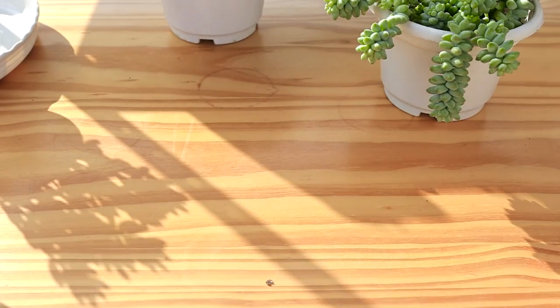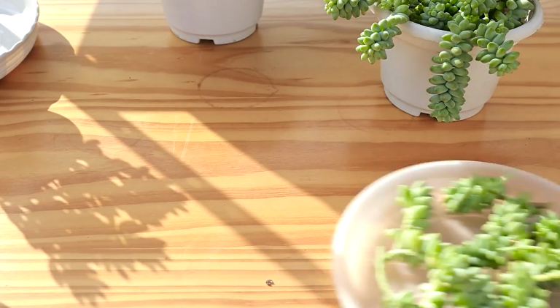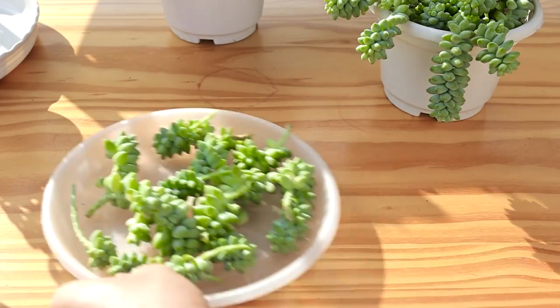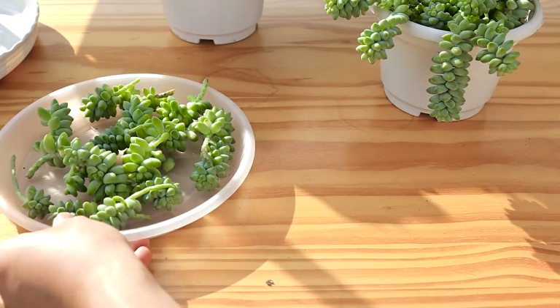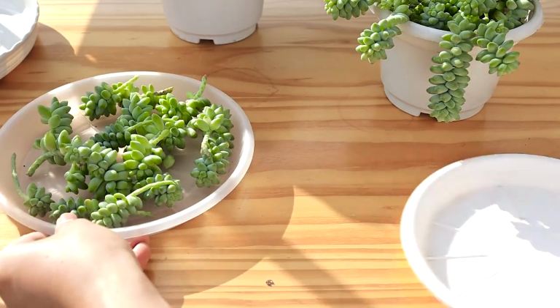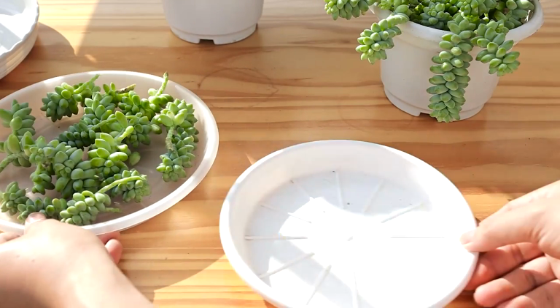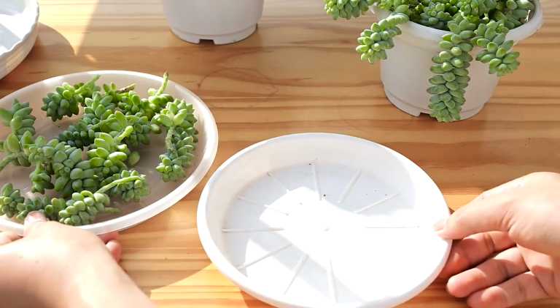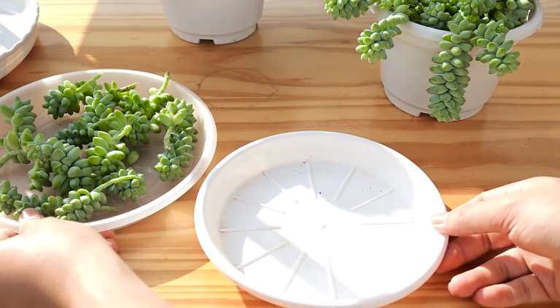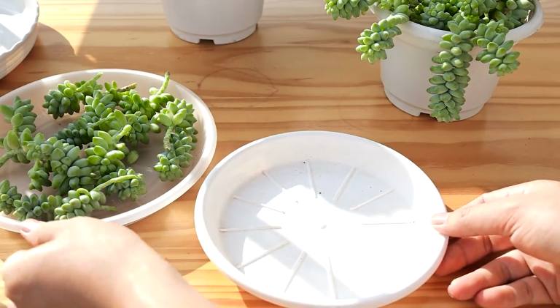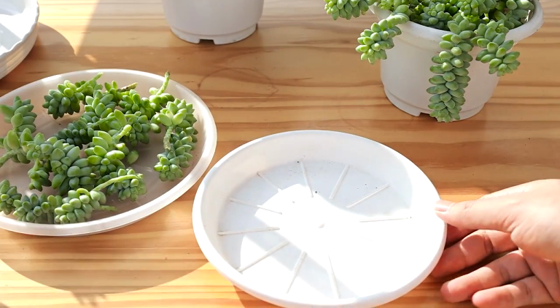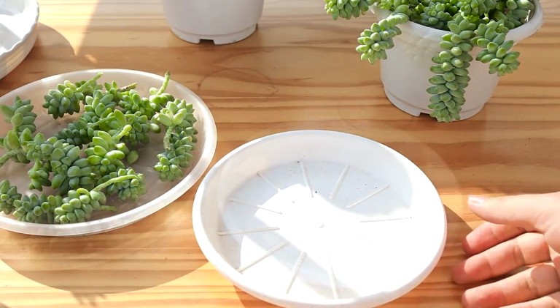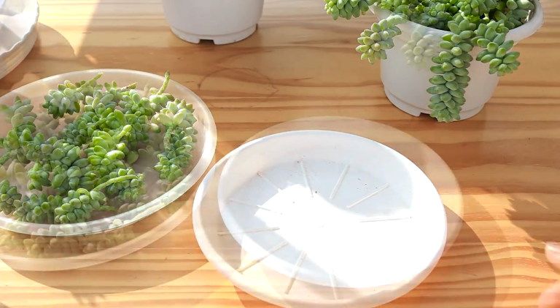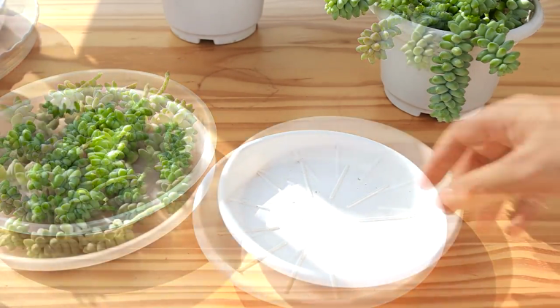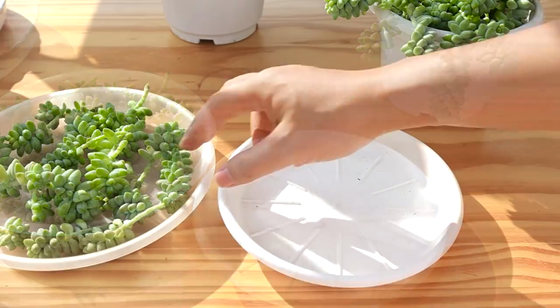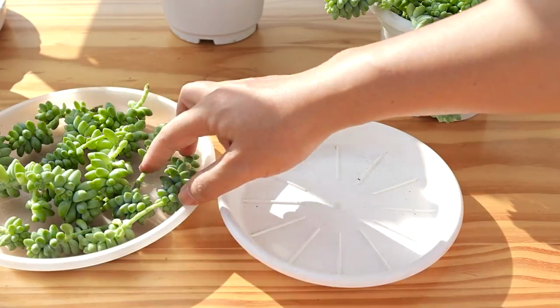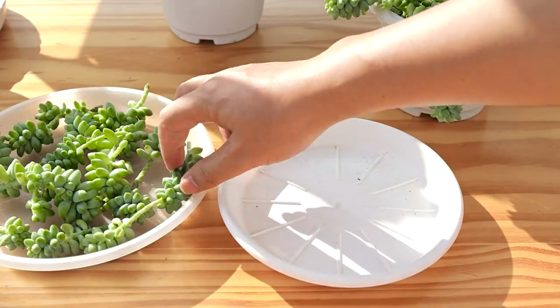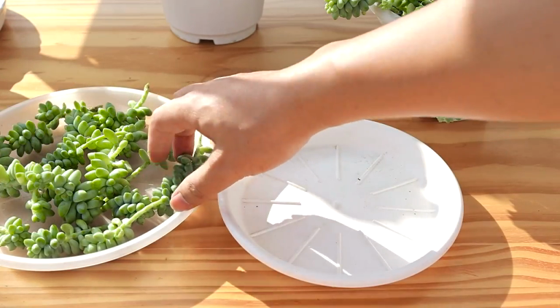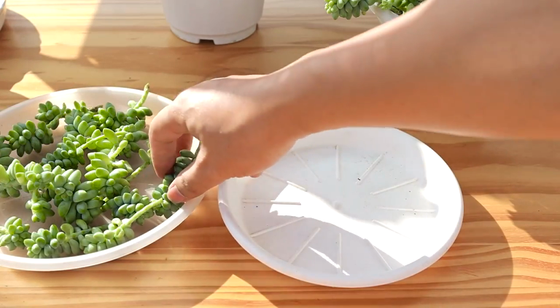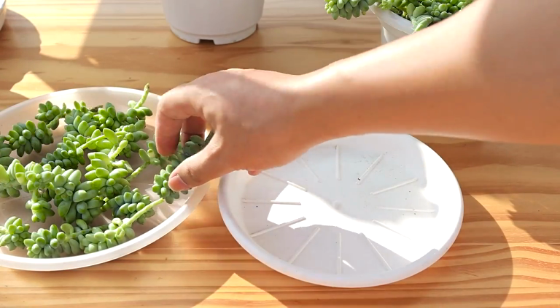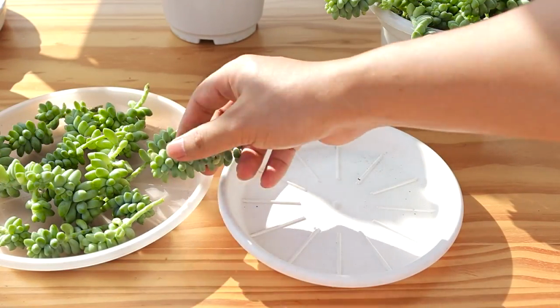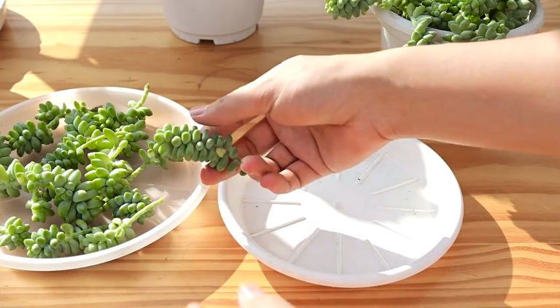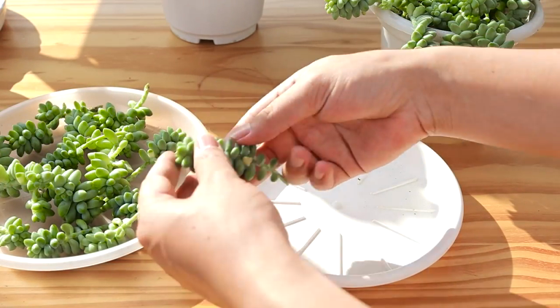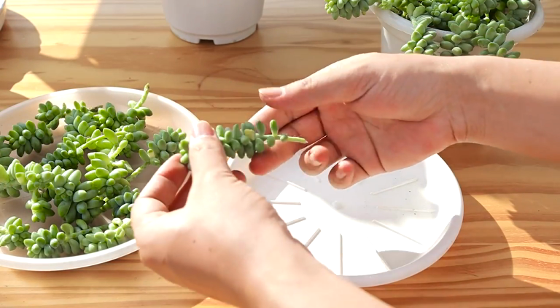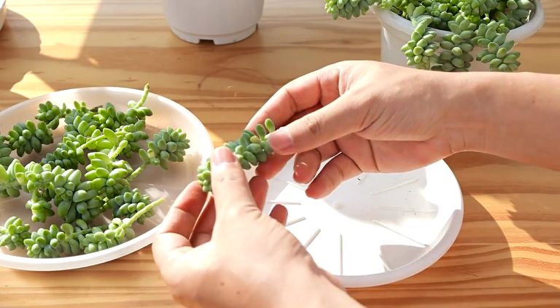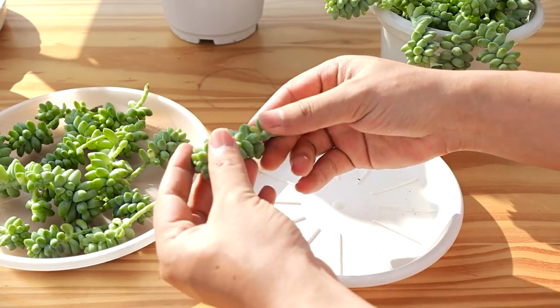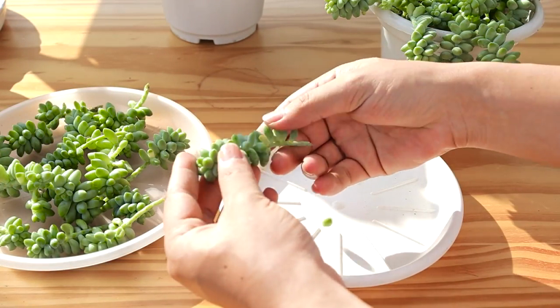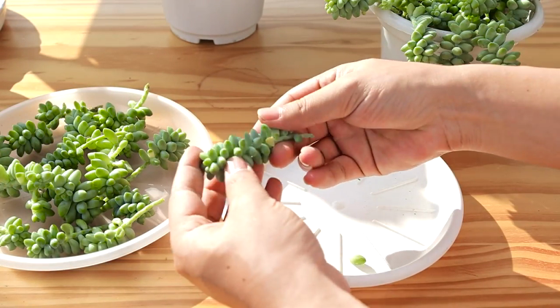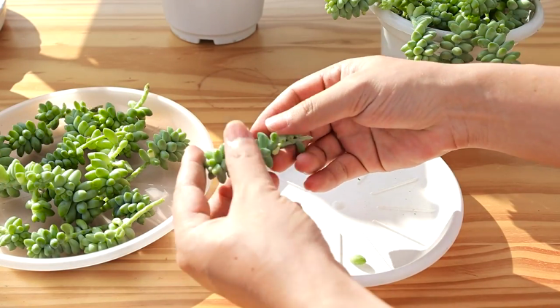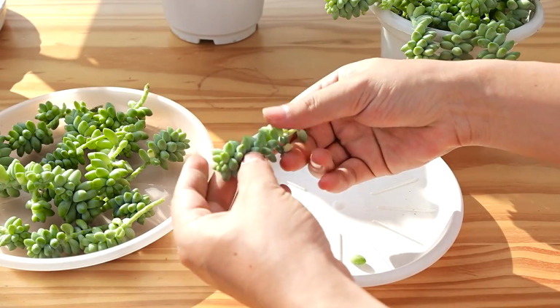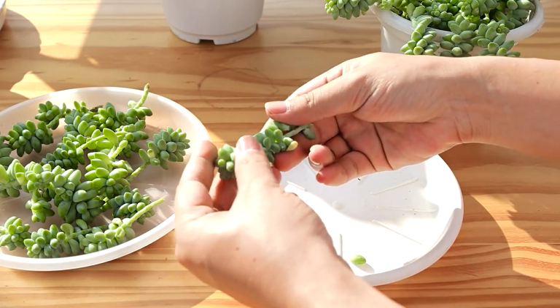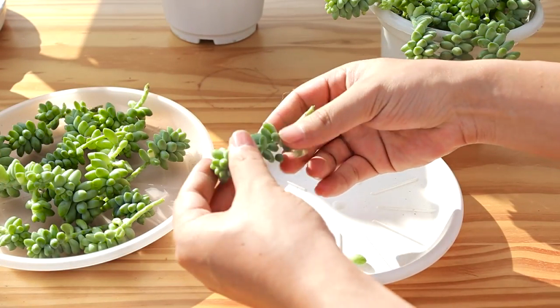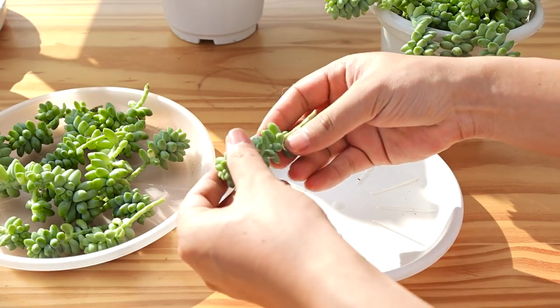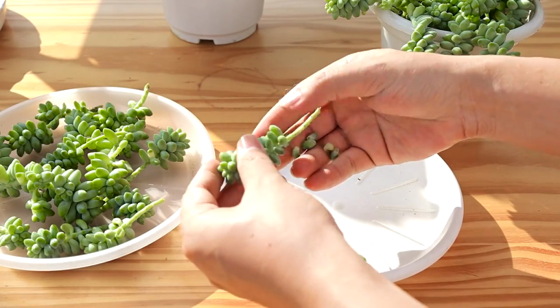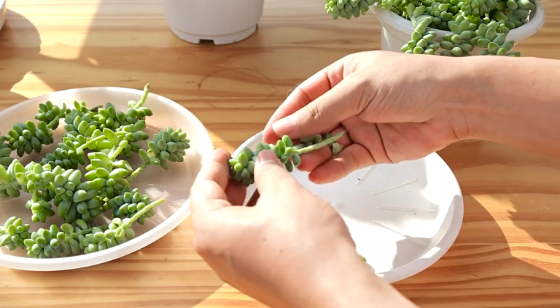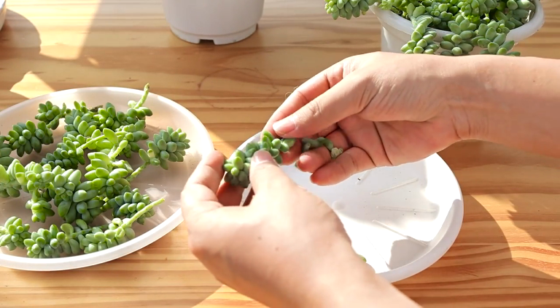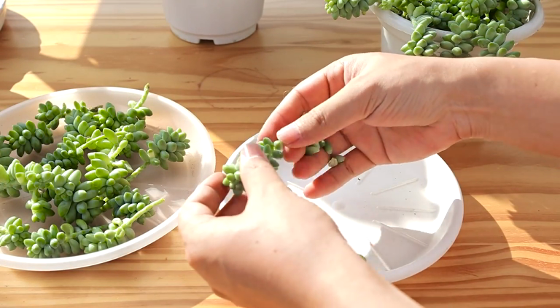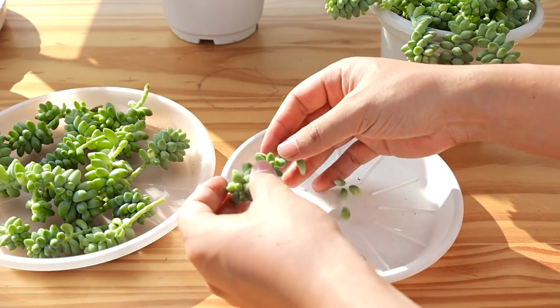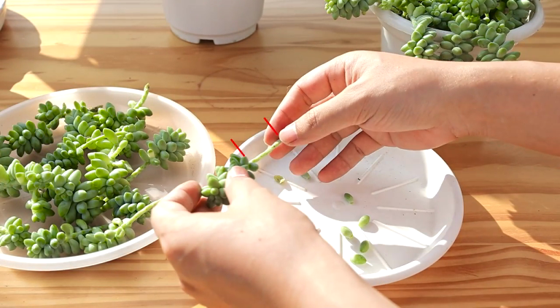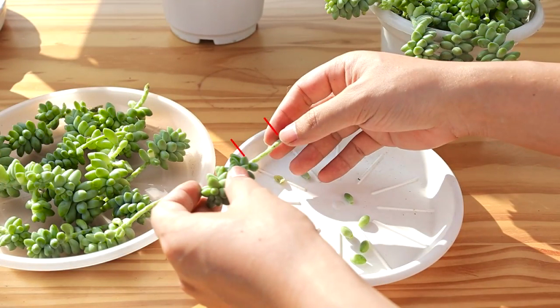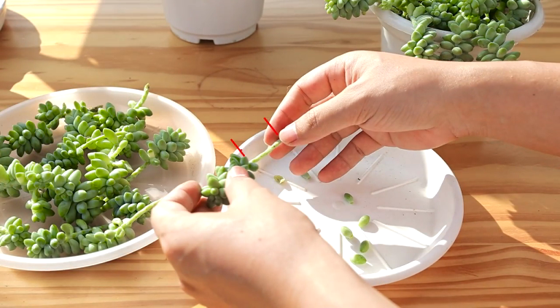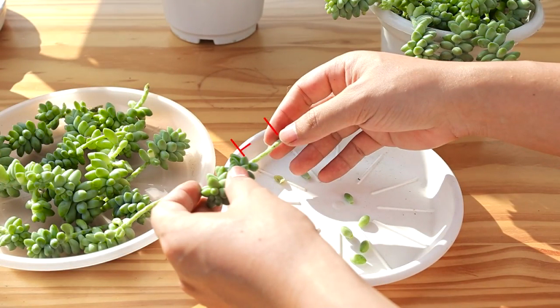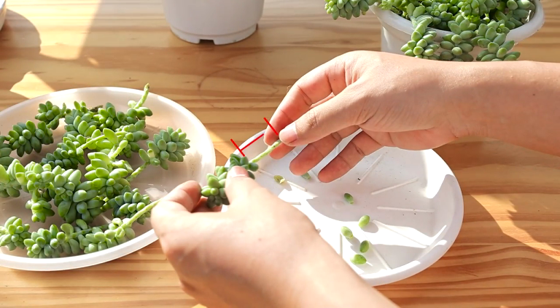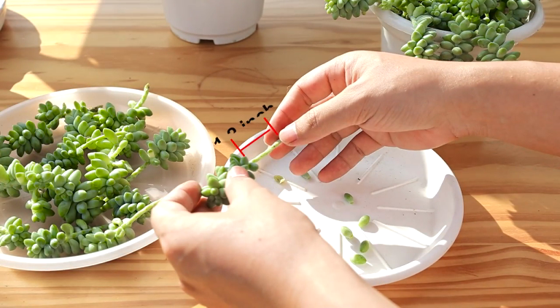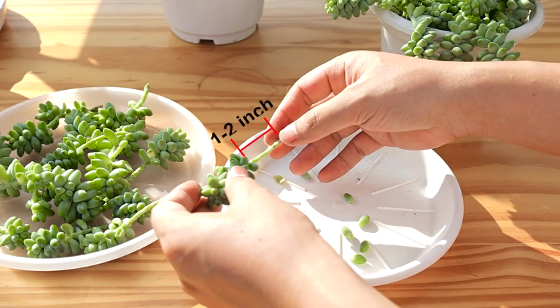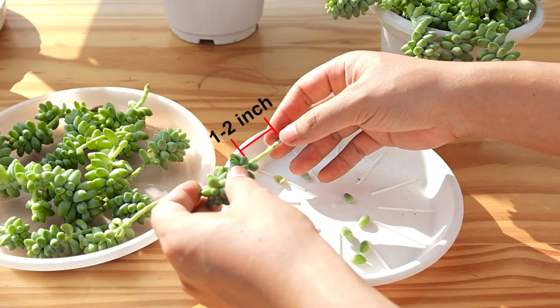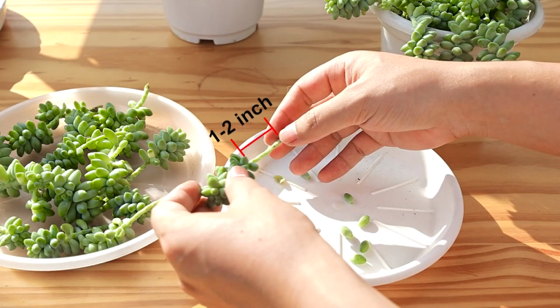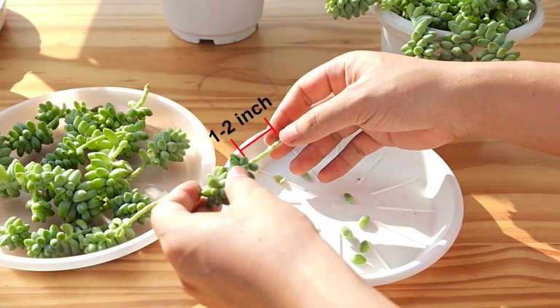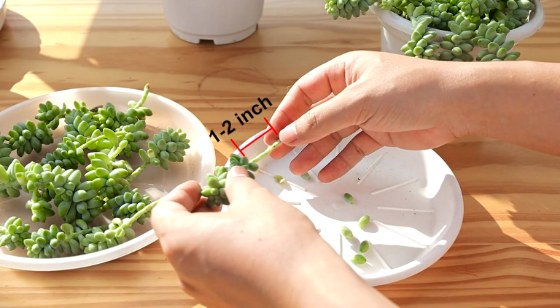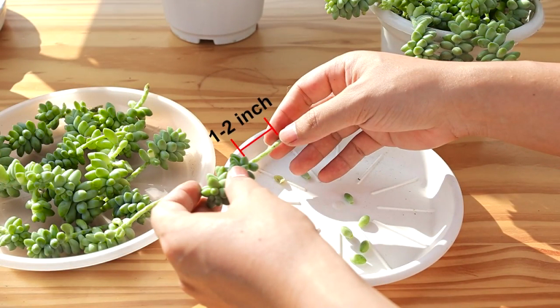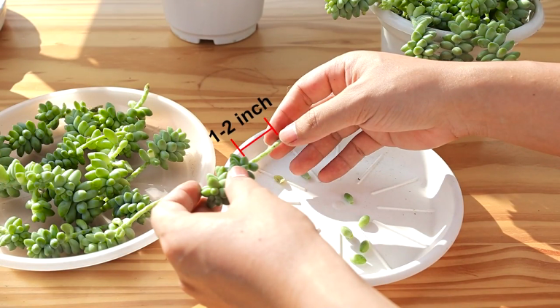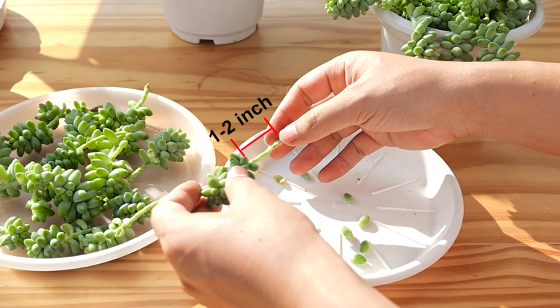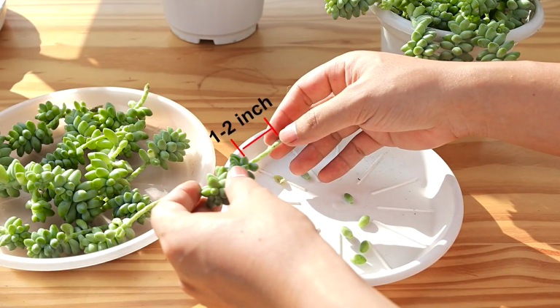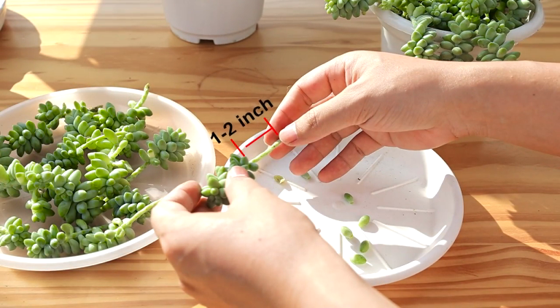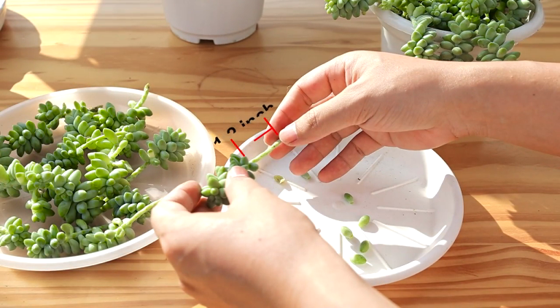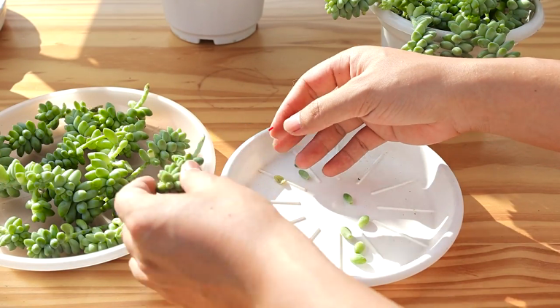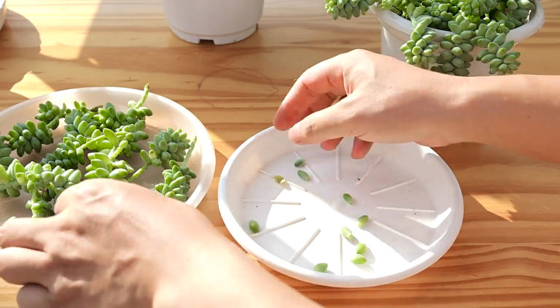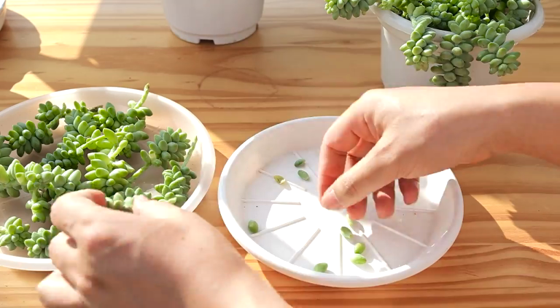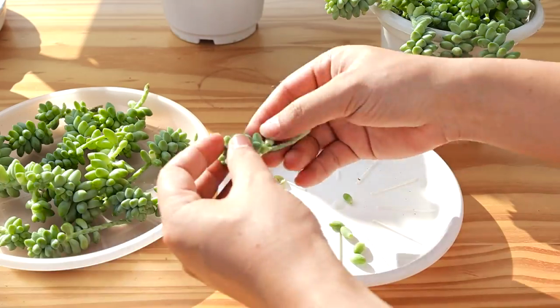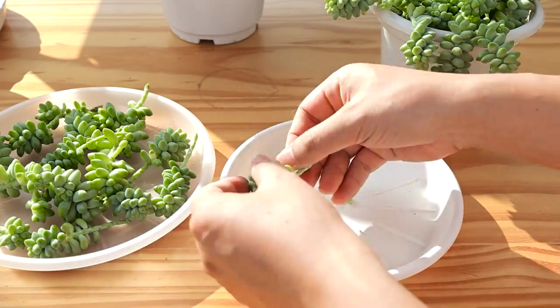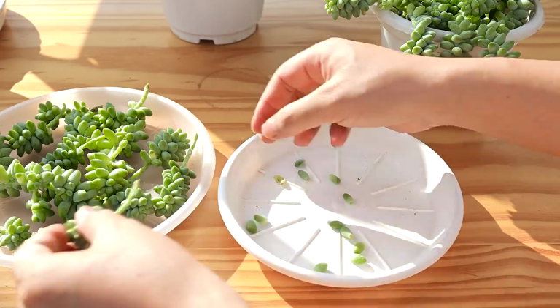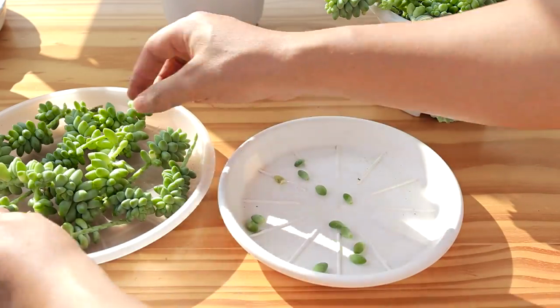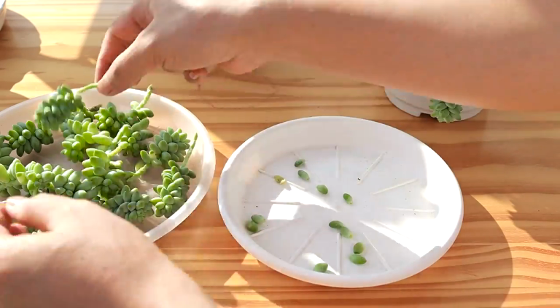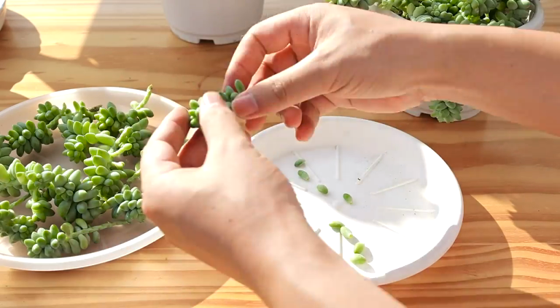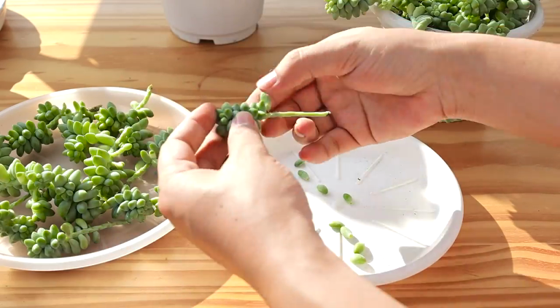Twist the bottom leaves off with your fingers or using tweezers. Make sure the exposed stem is at least one to two inches.